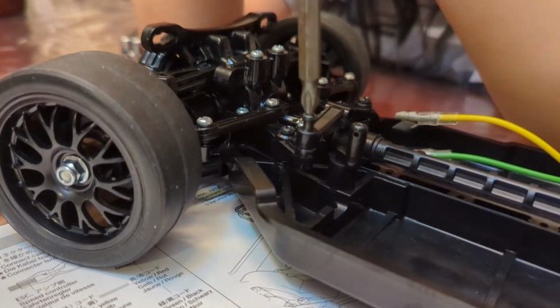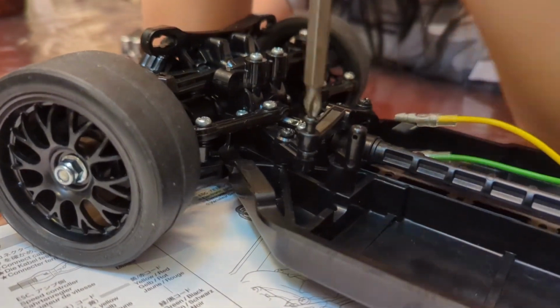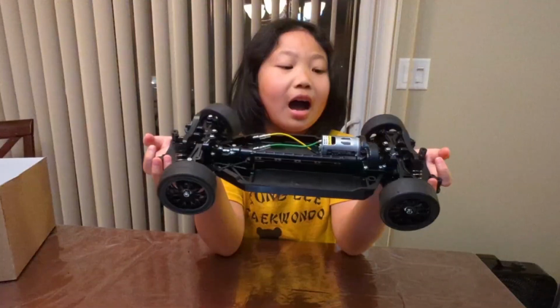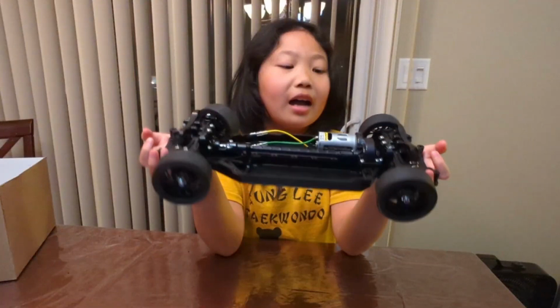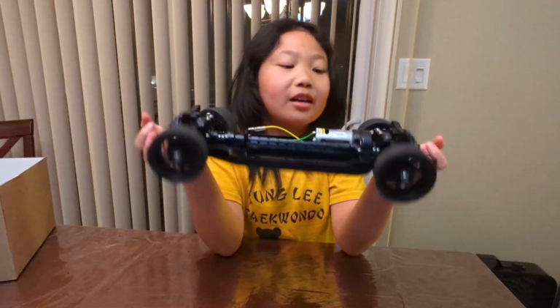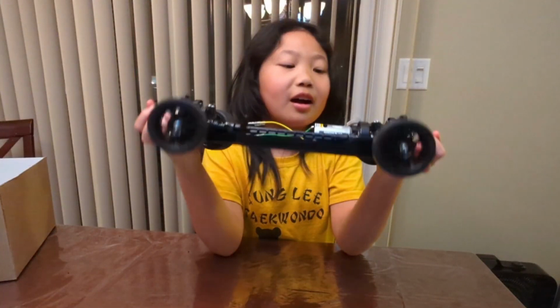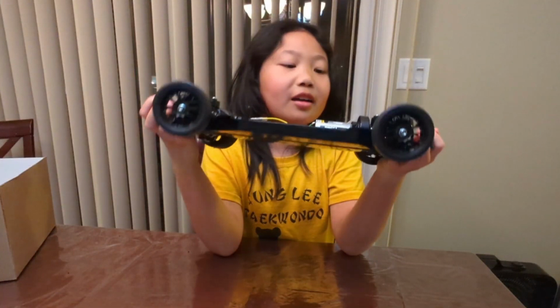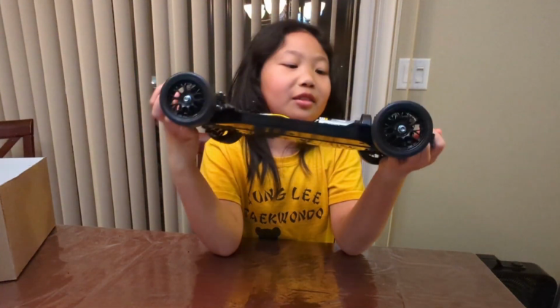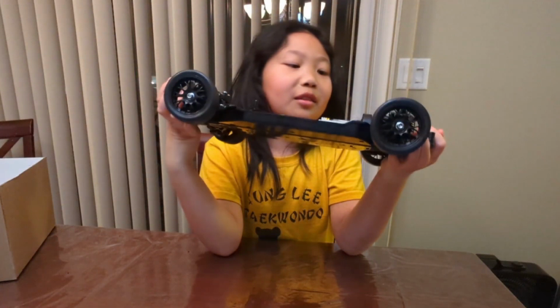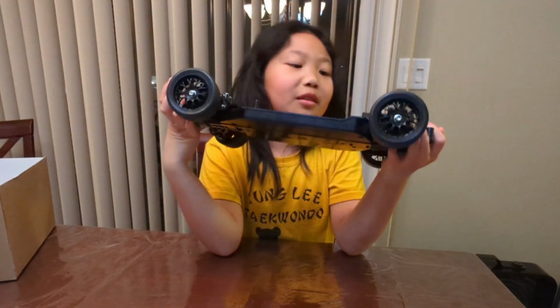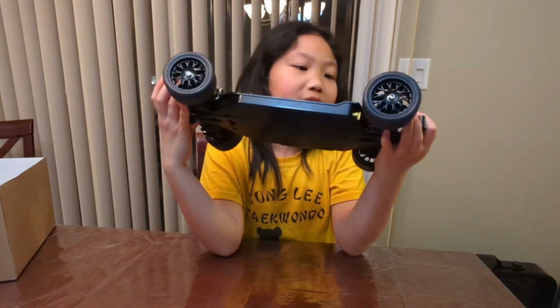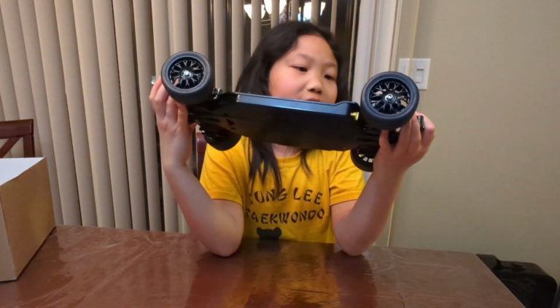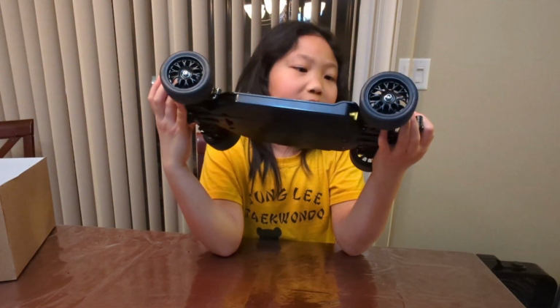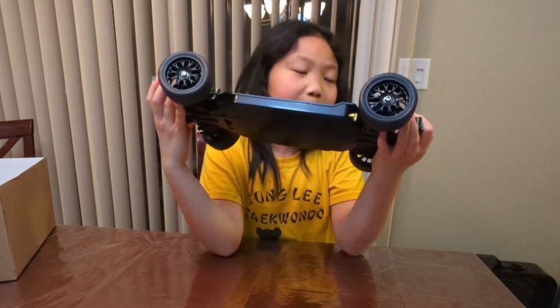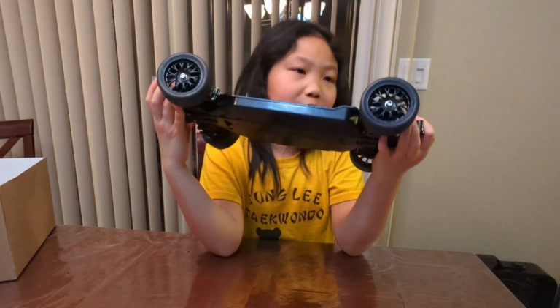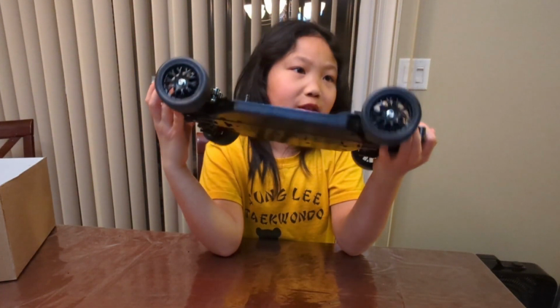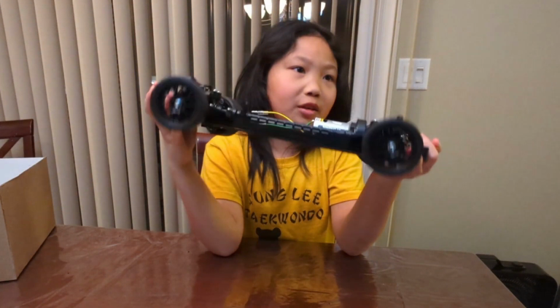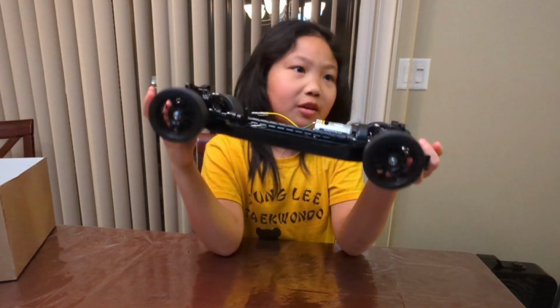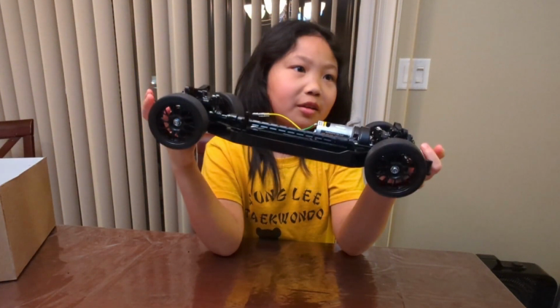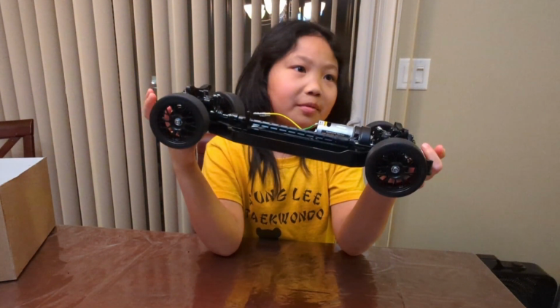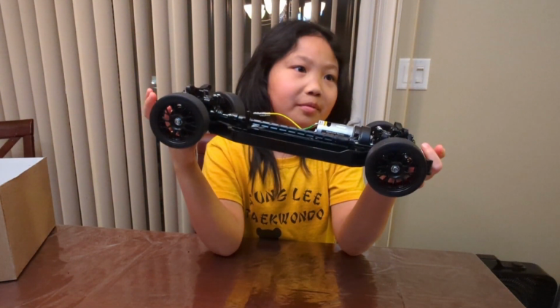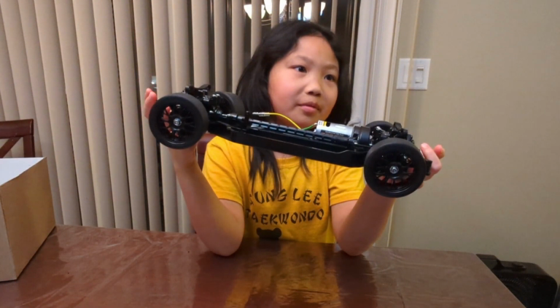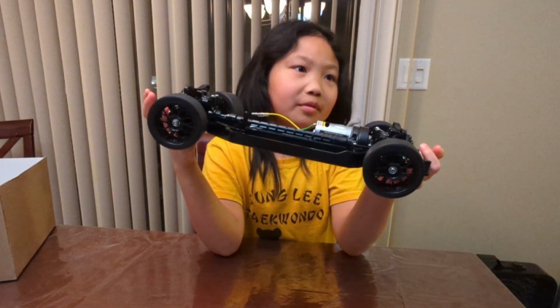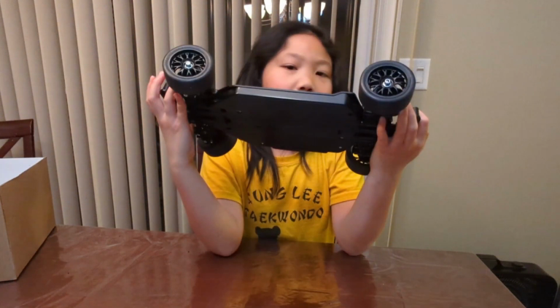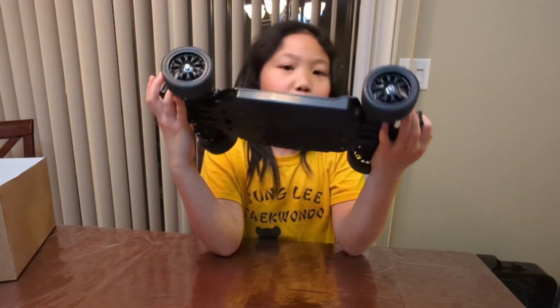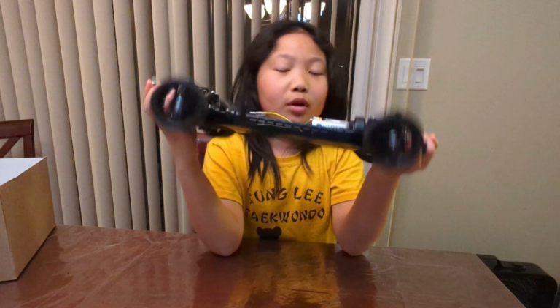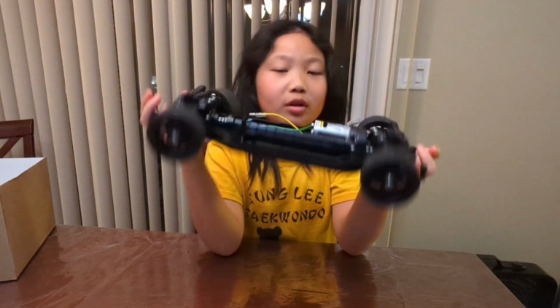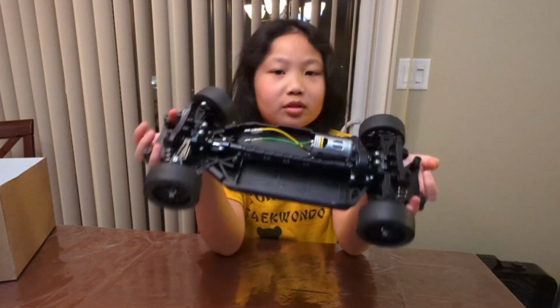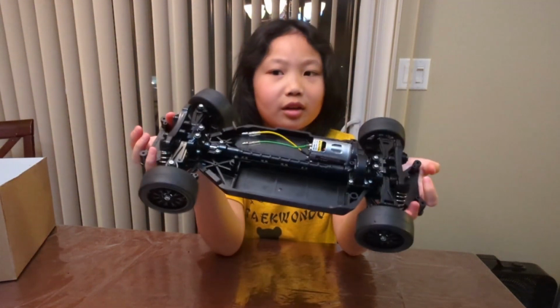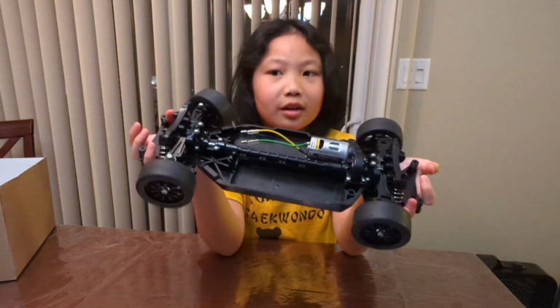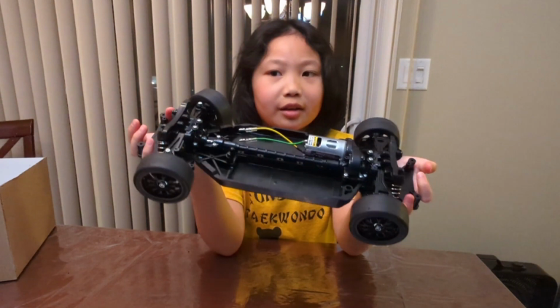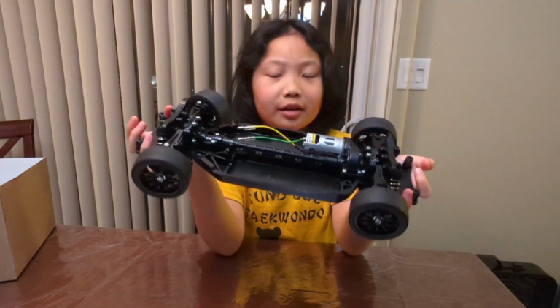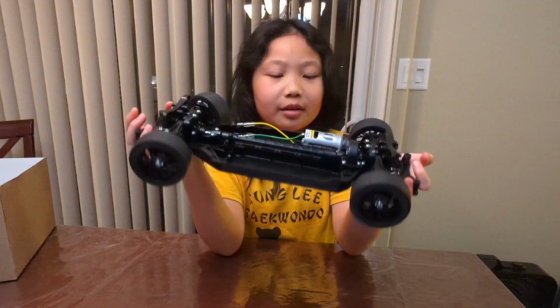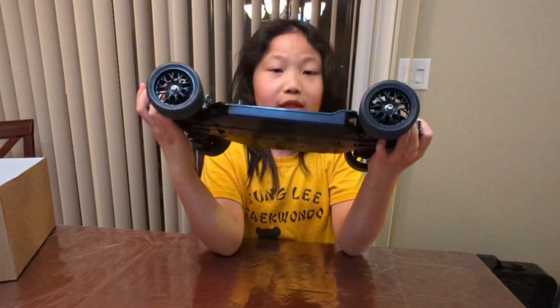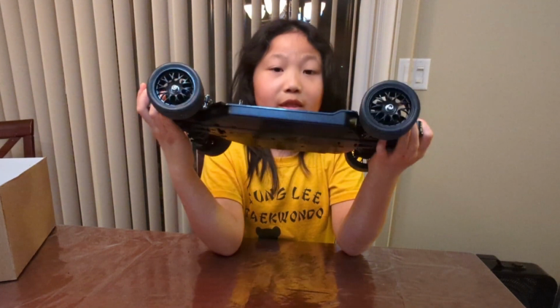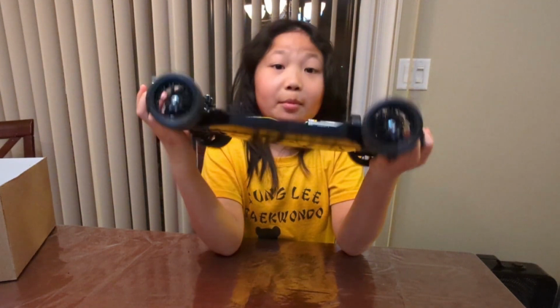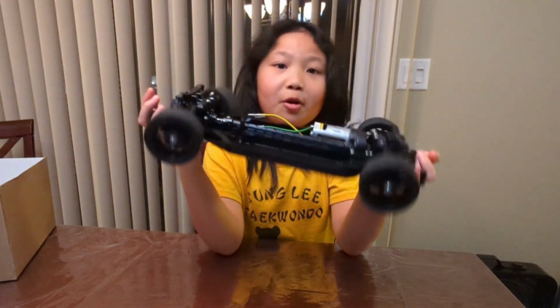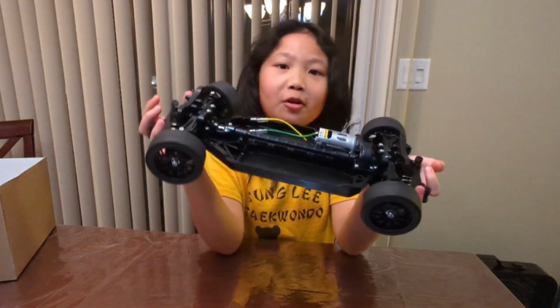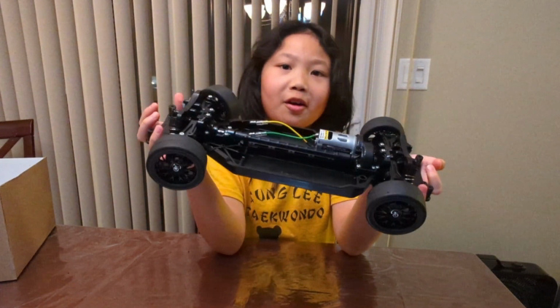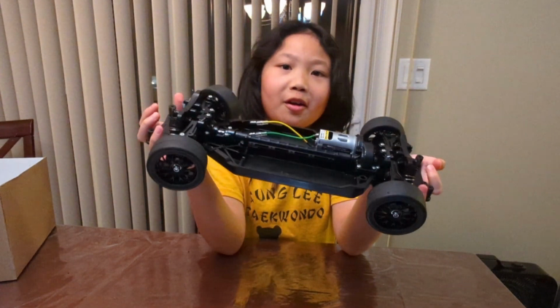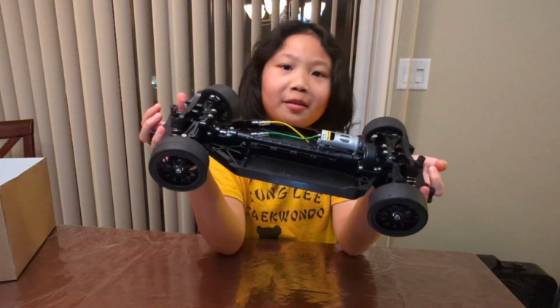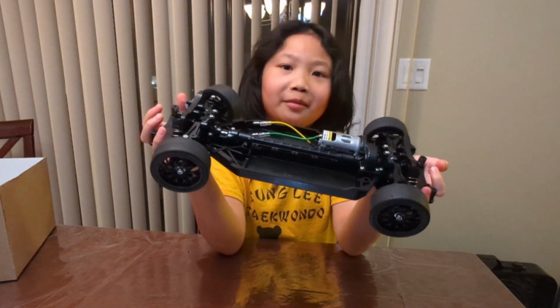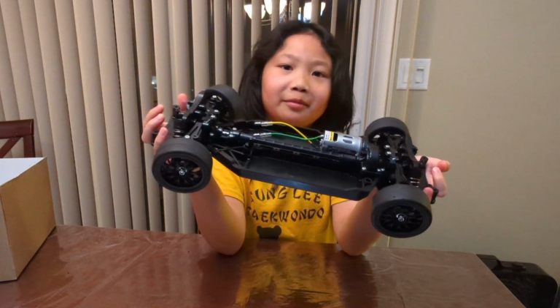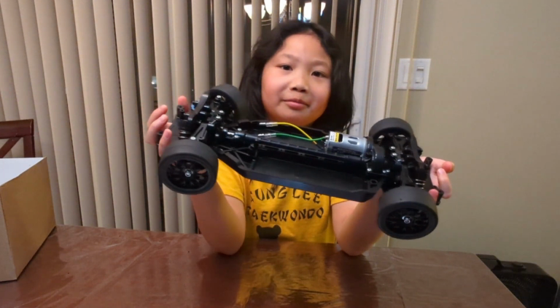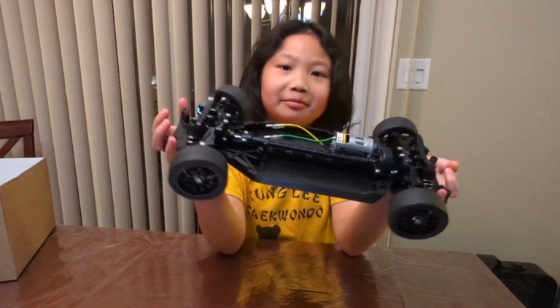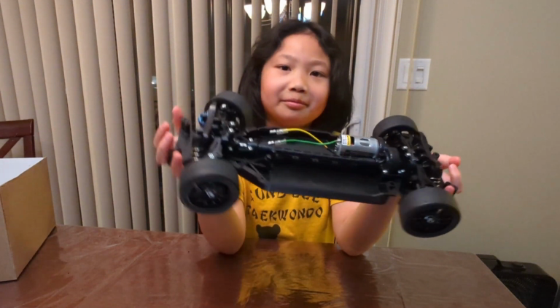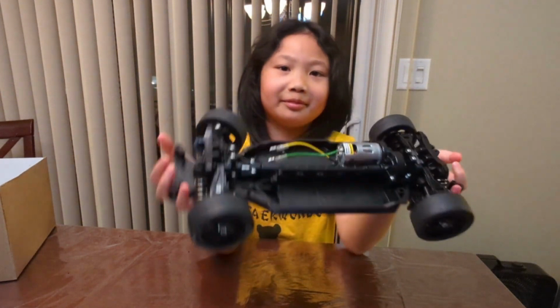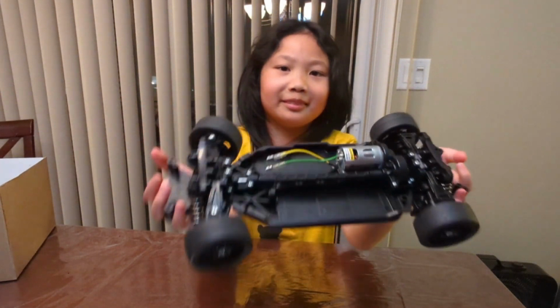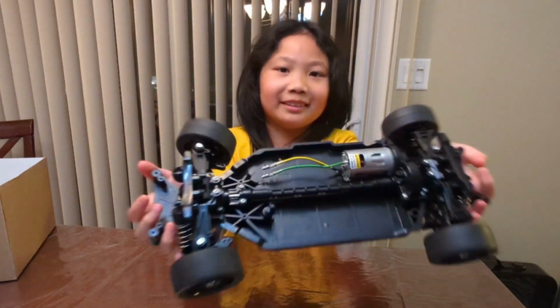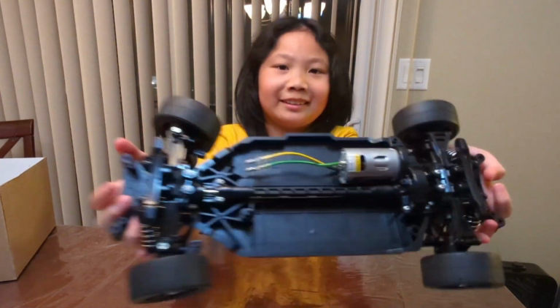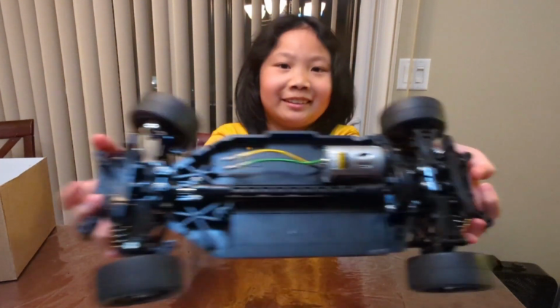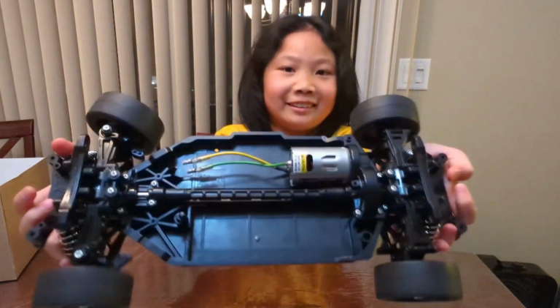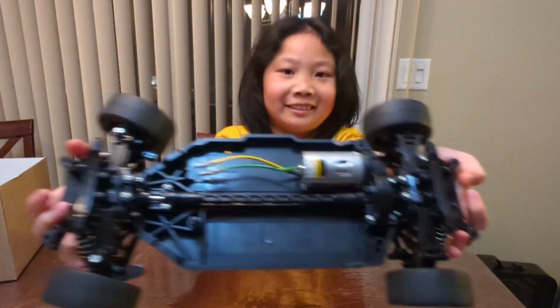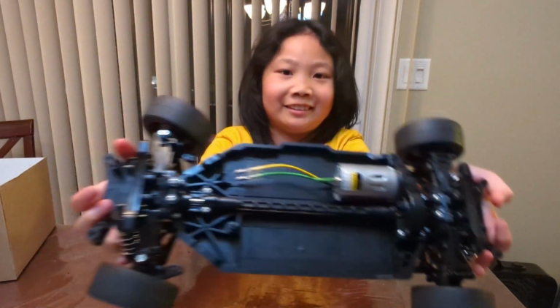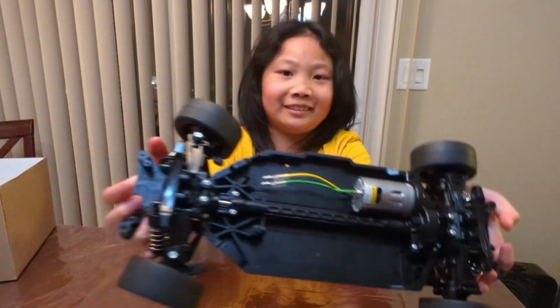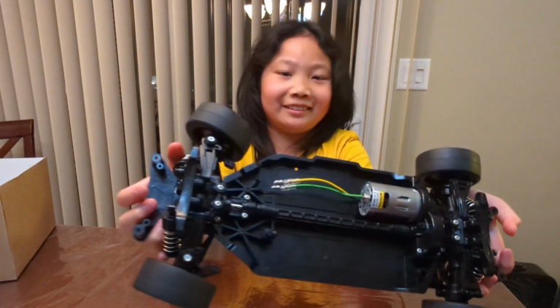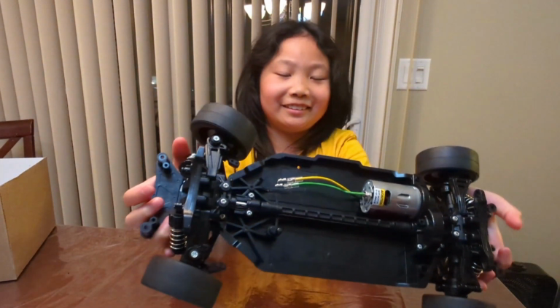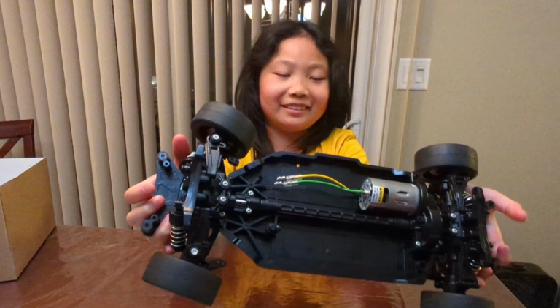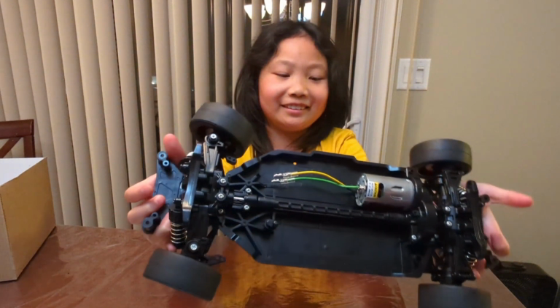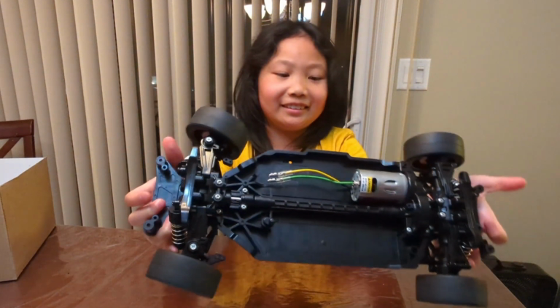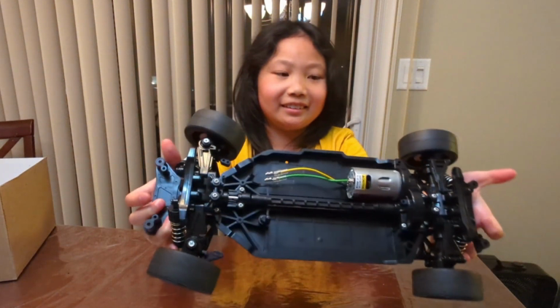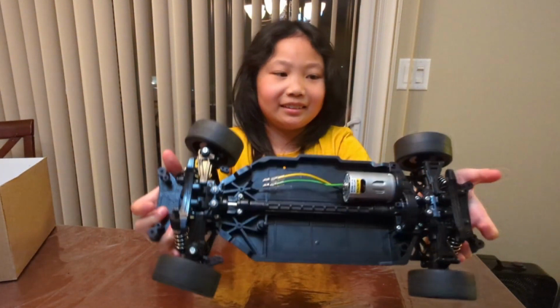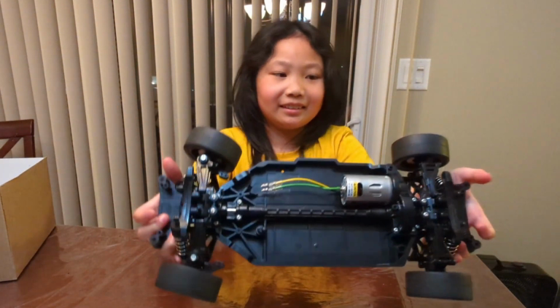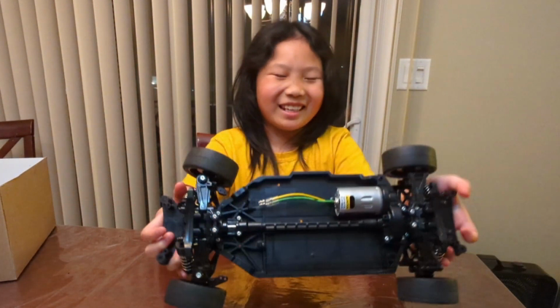I got suspension on, wheels on, and the motor on.